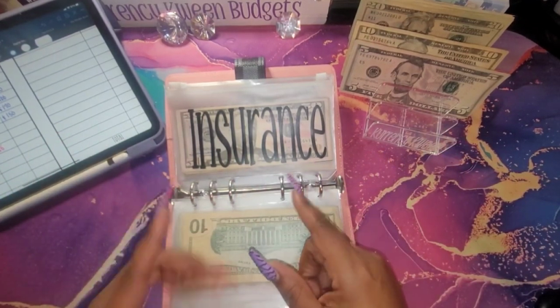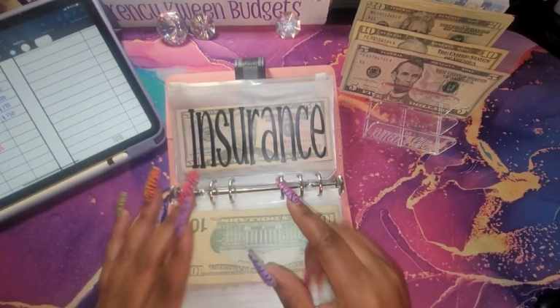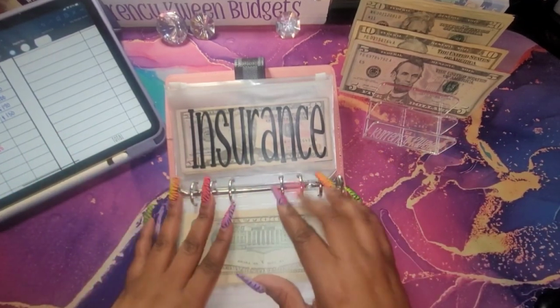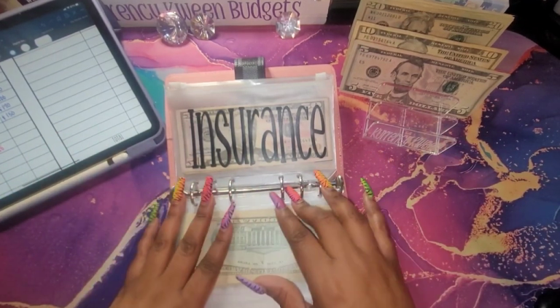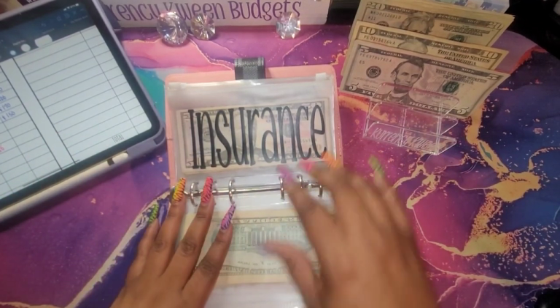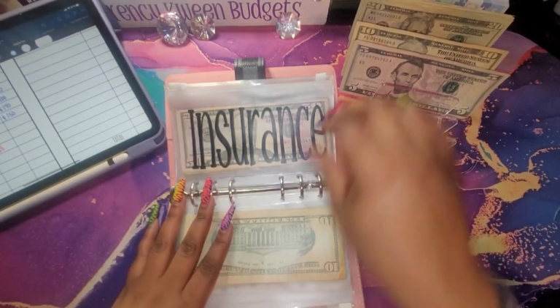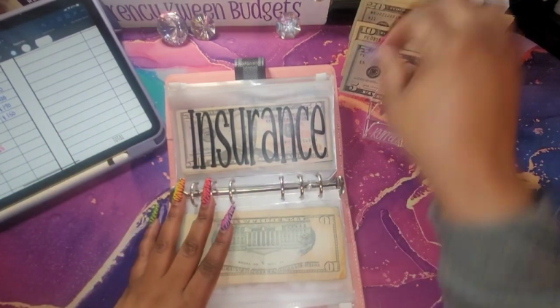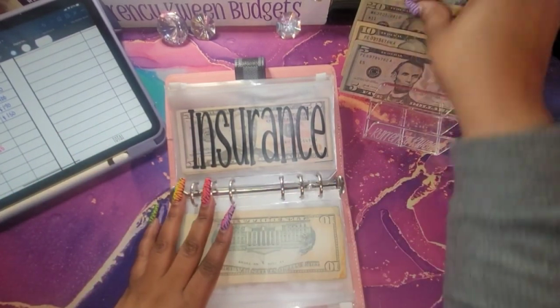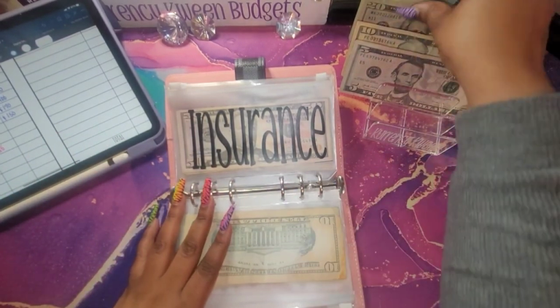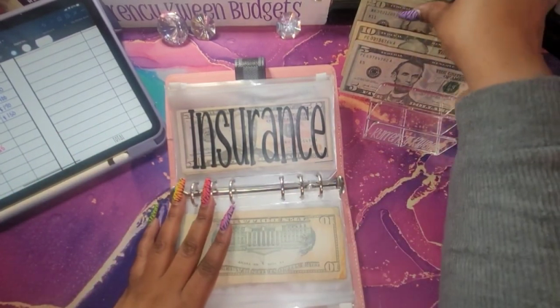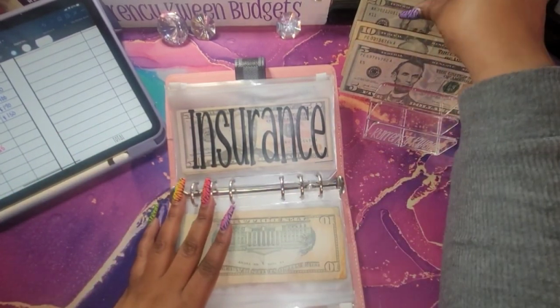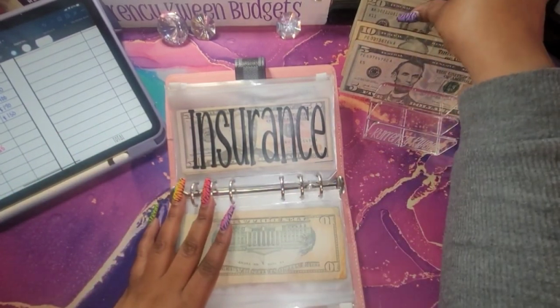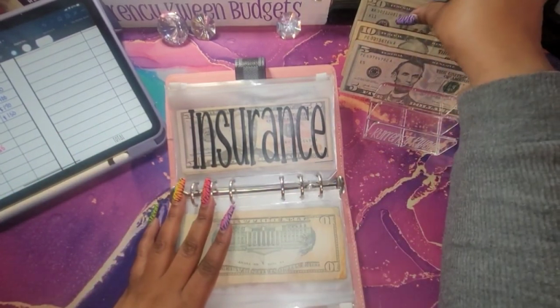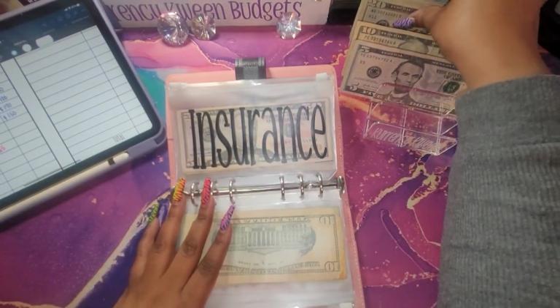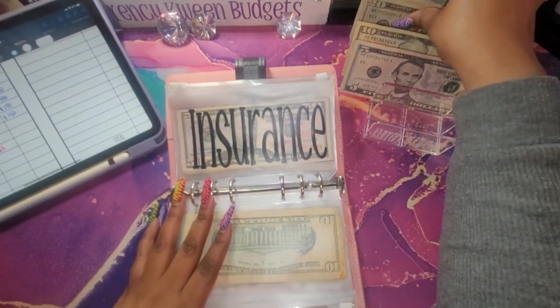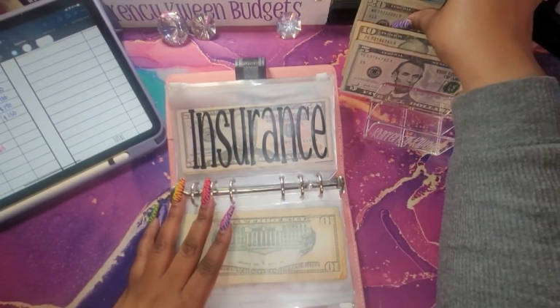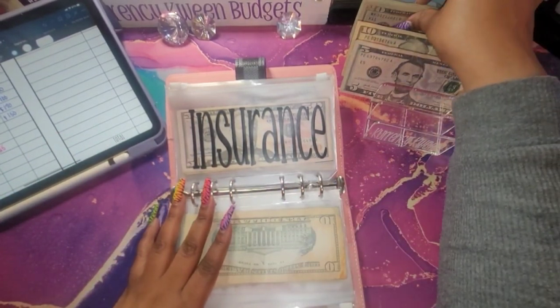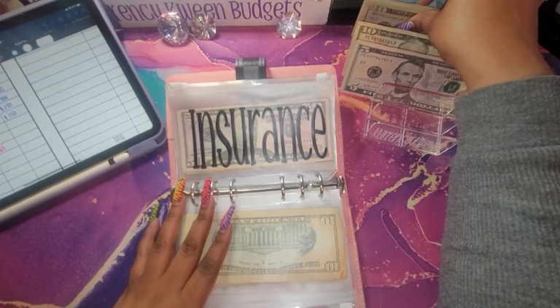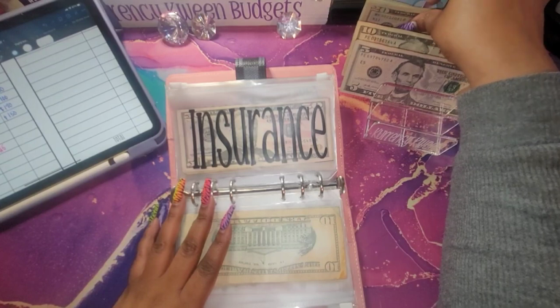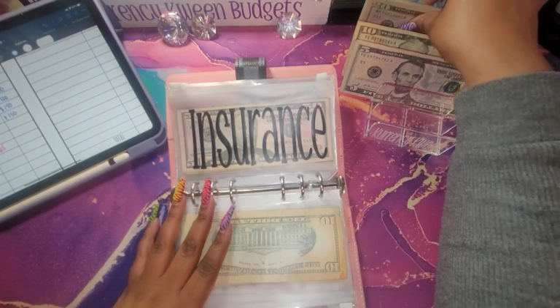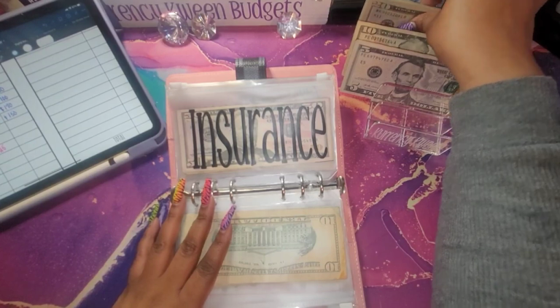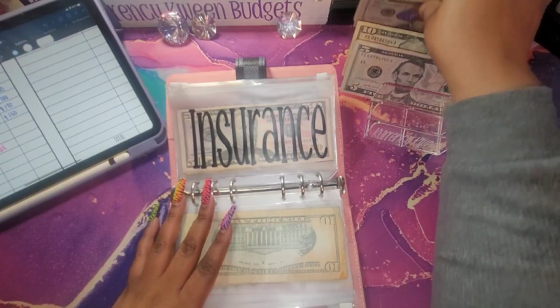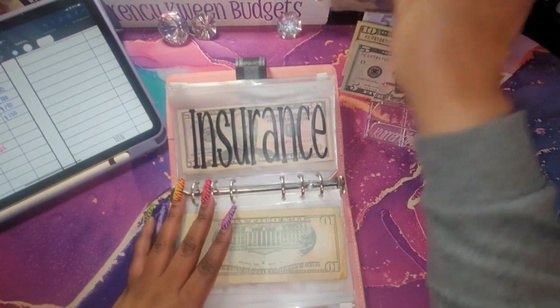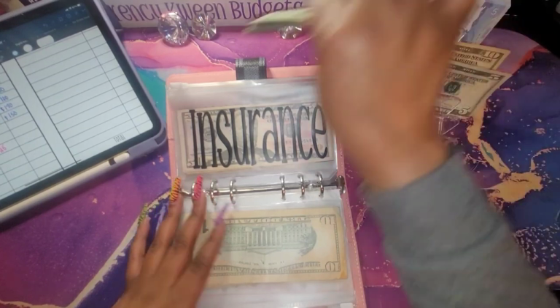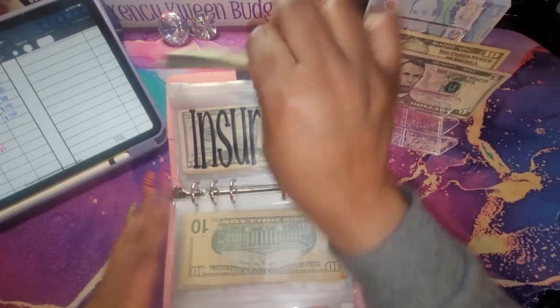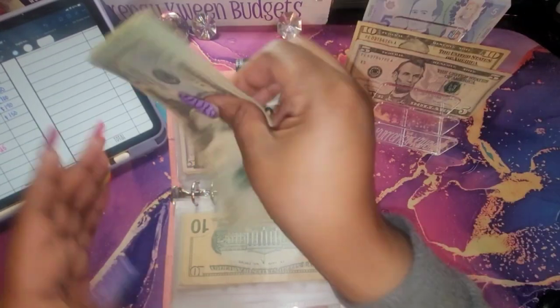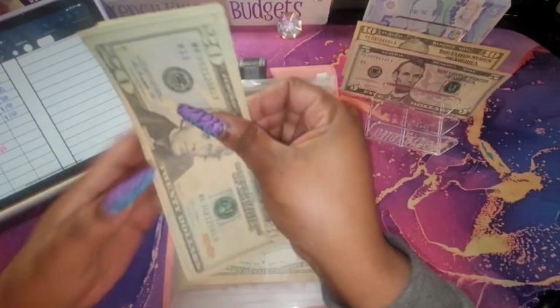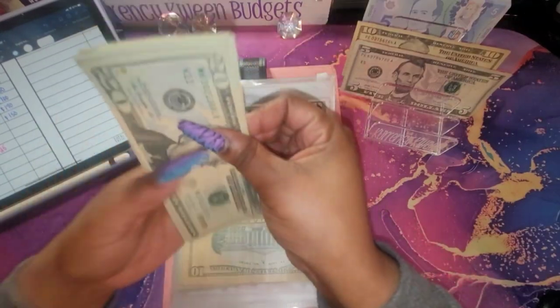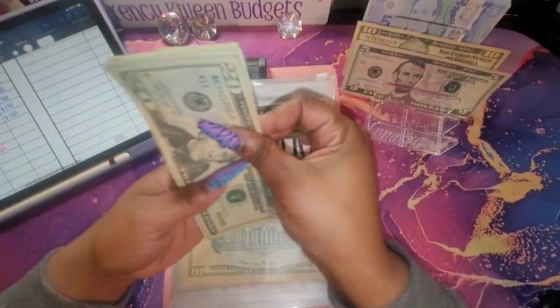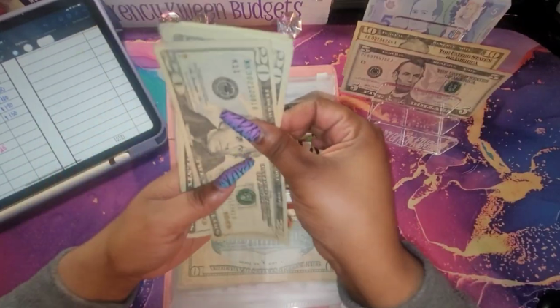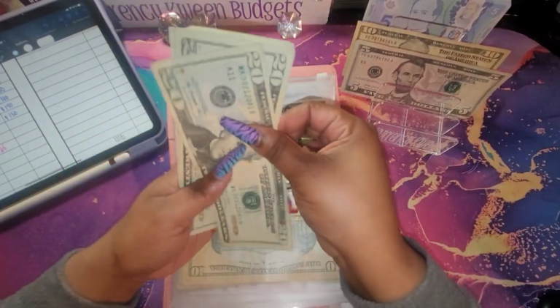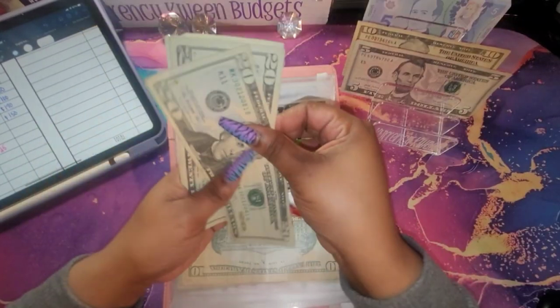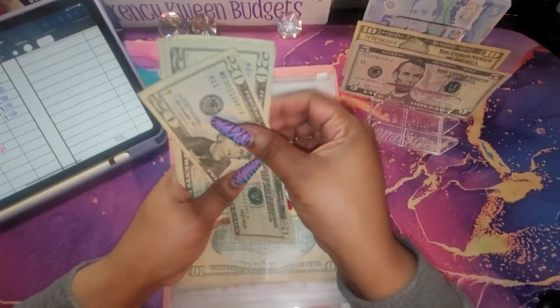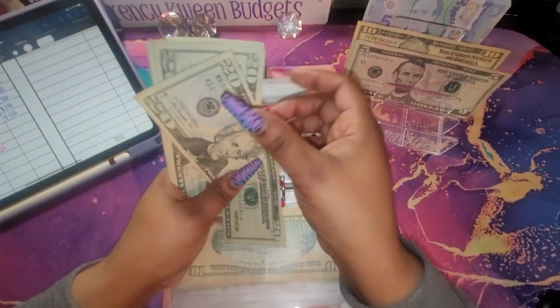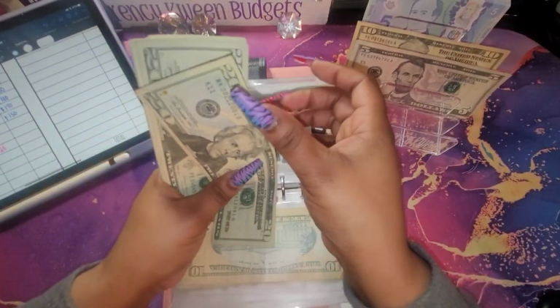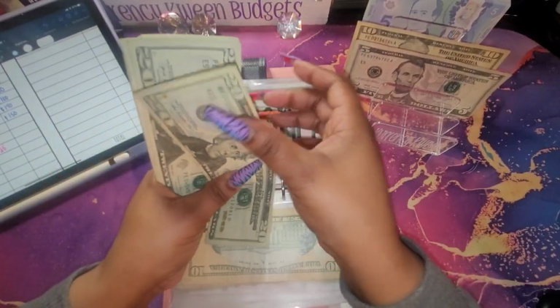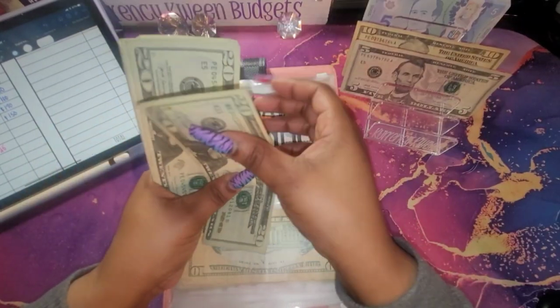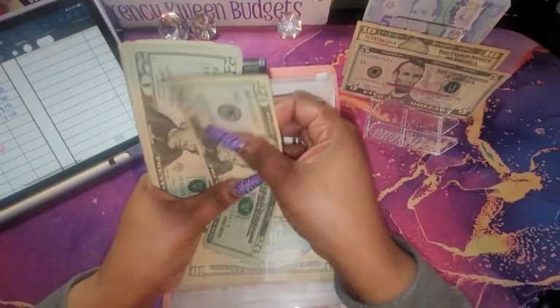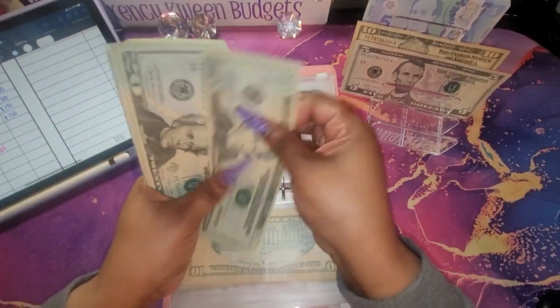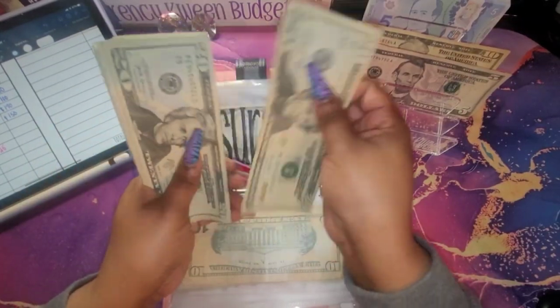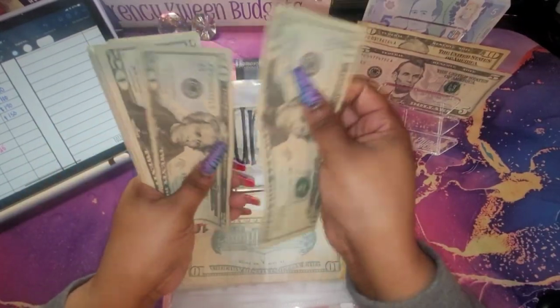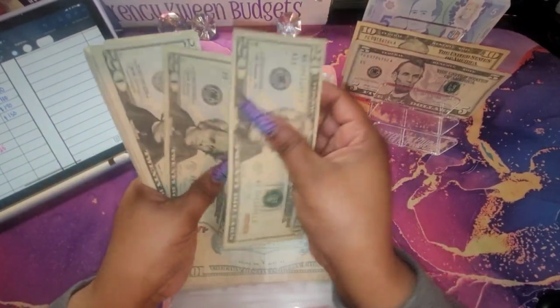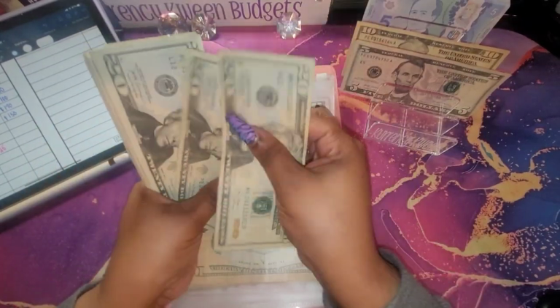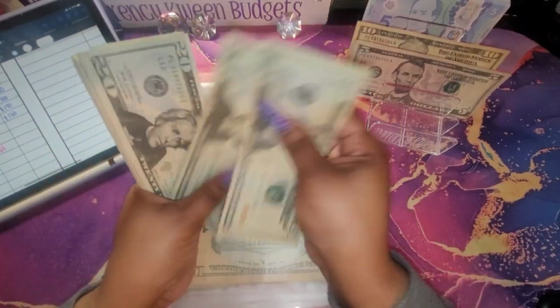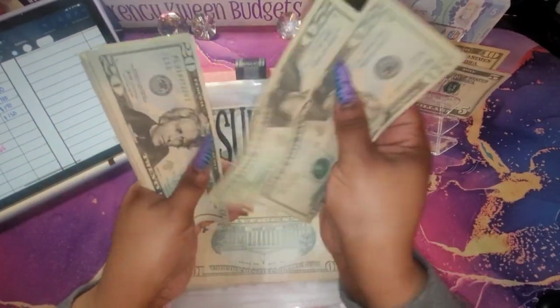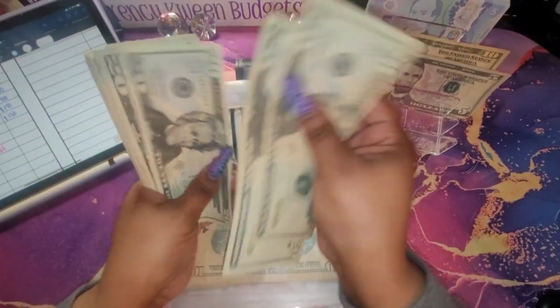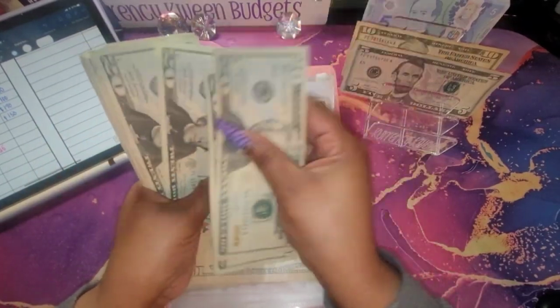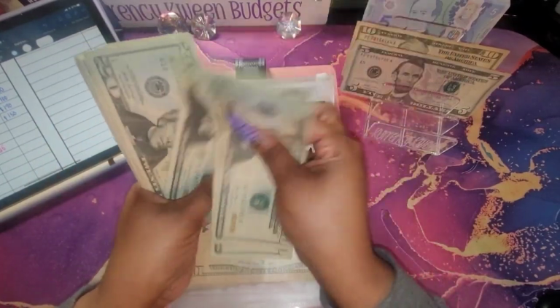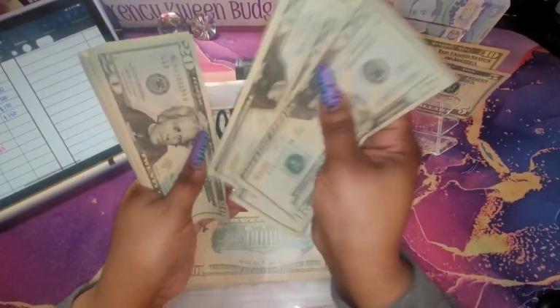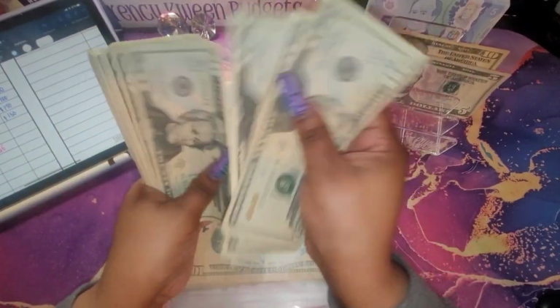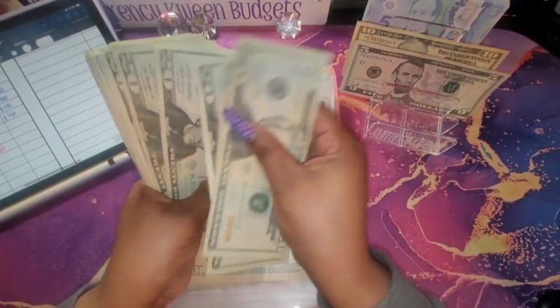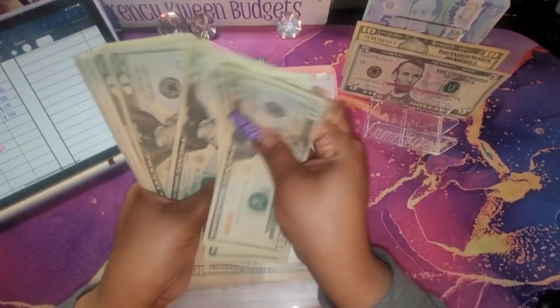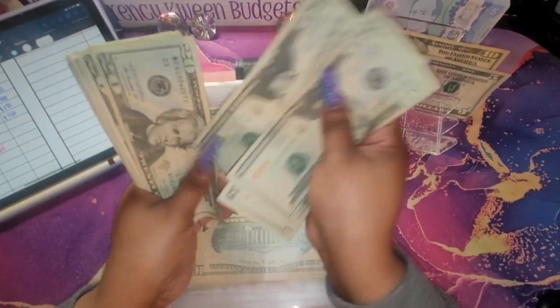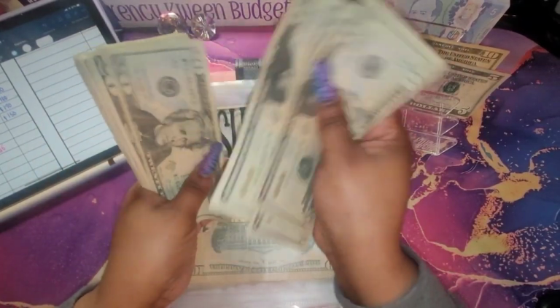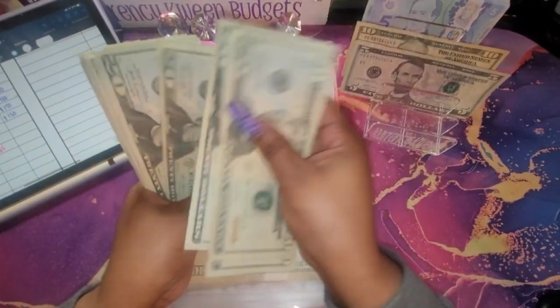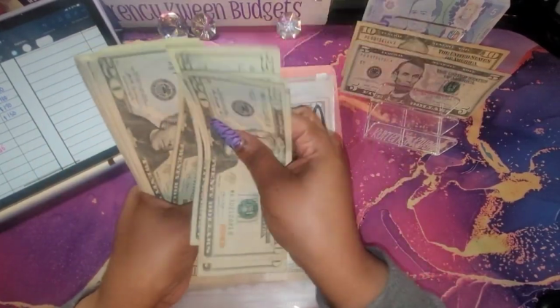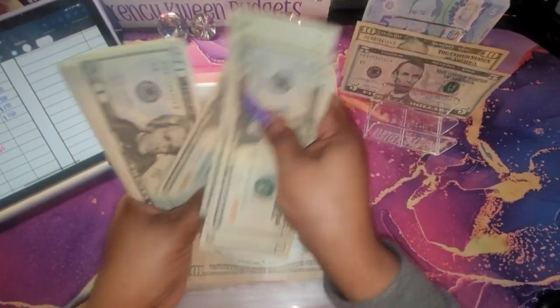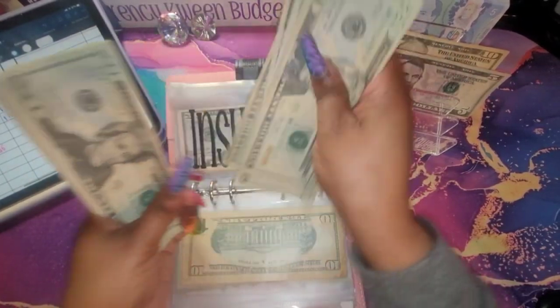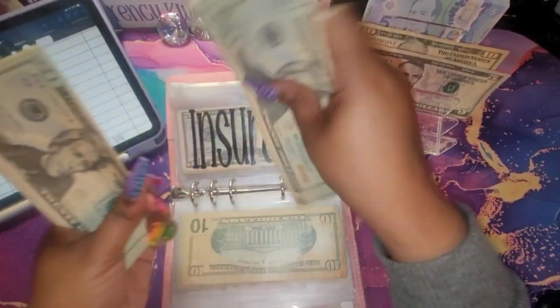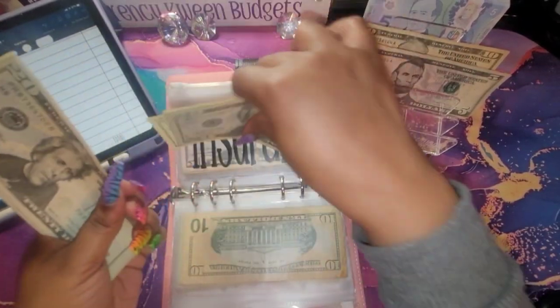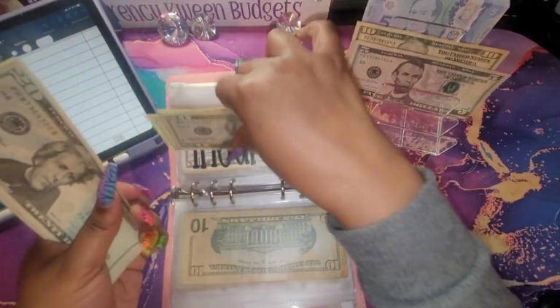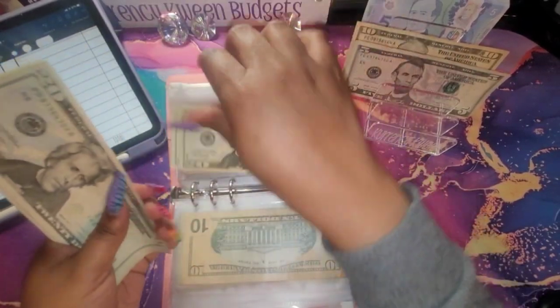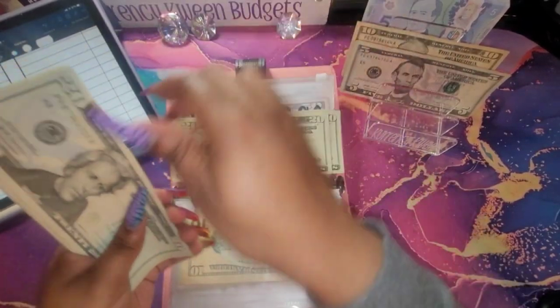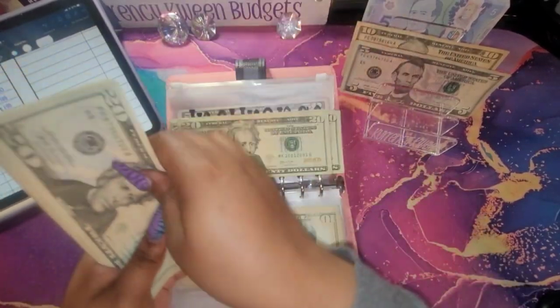My insurance is going to get $100, so I'm going to do 20, 40, 60, 80, and 100.